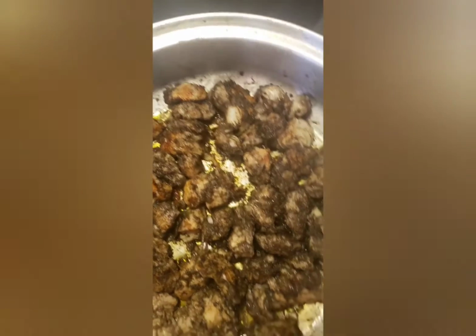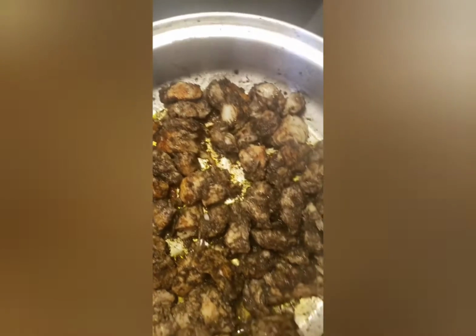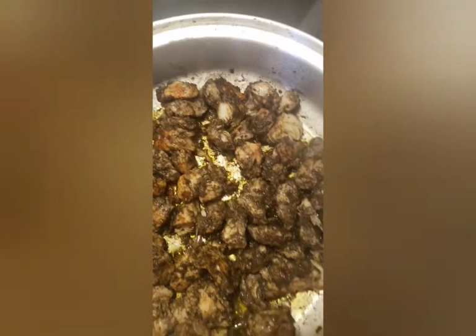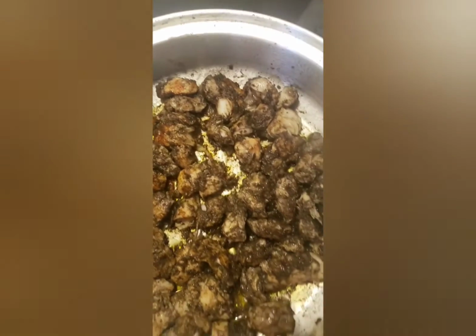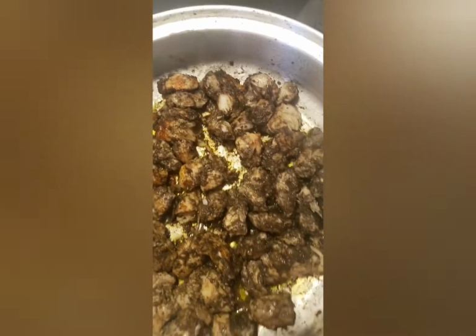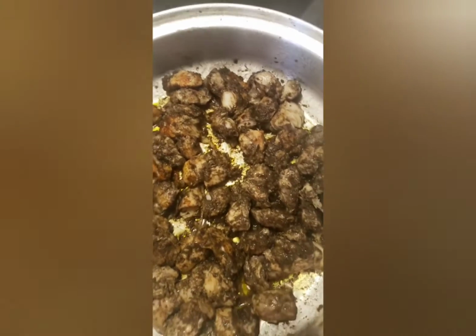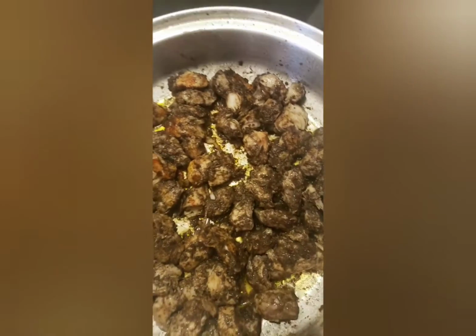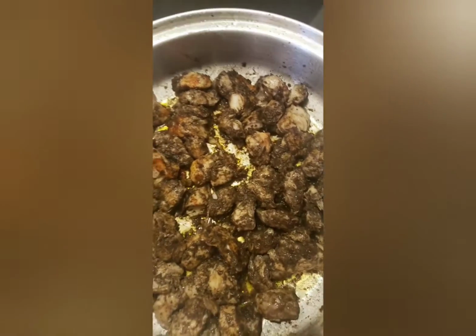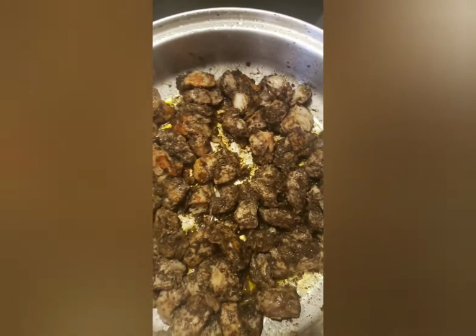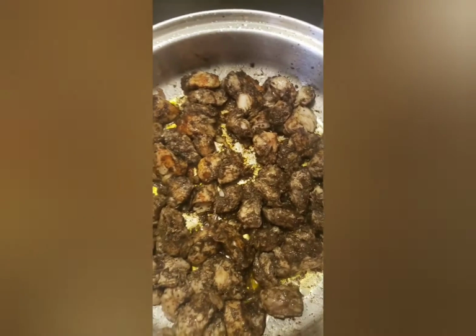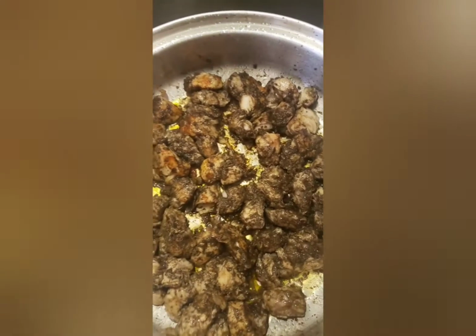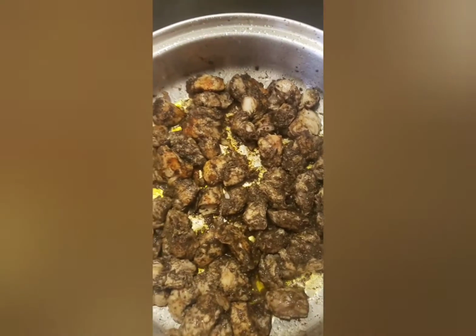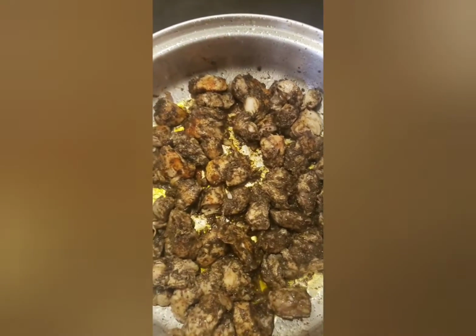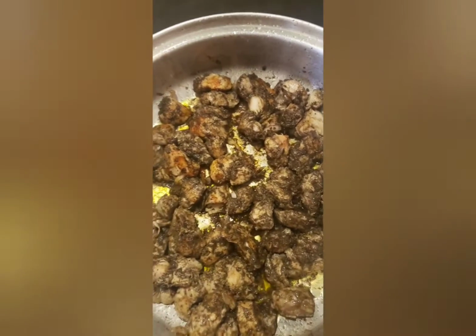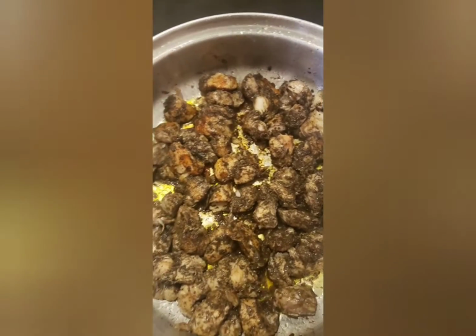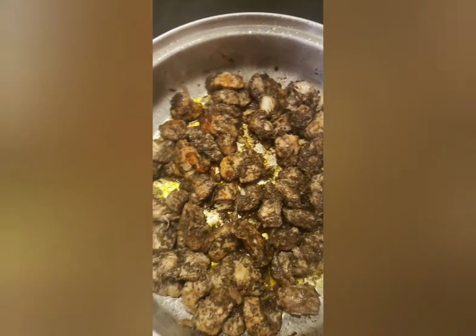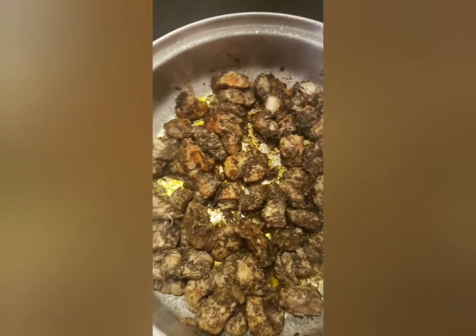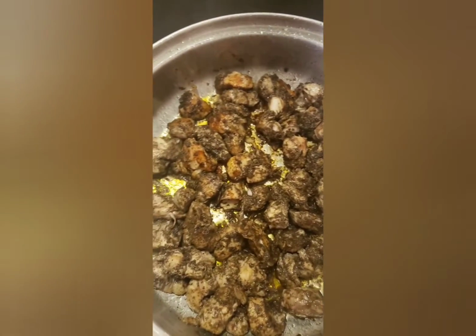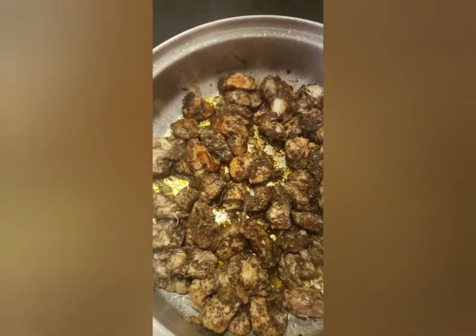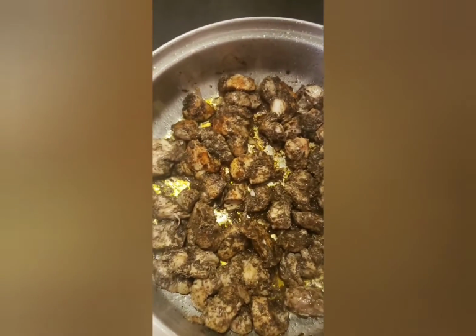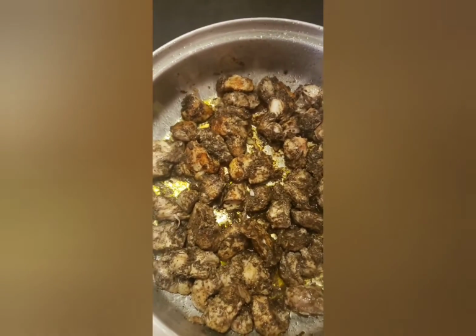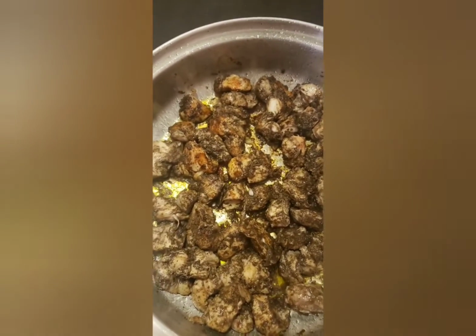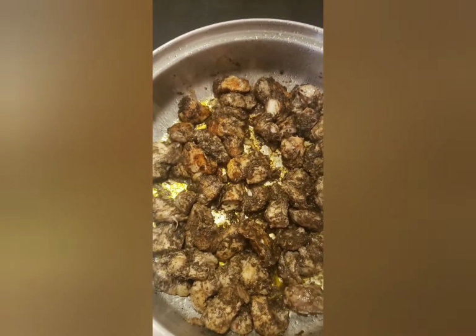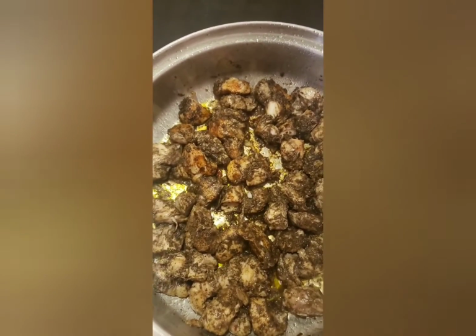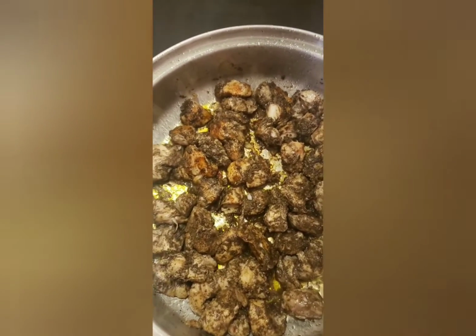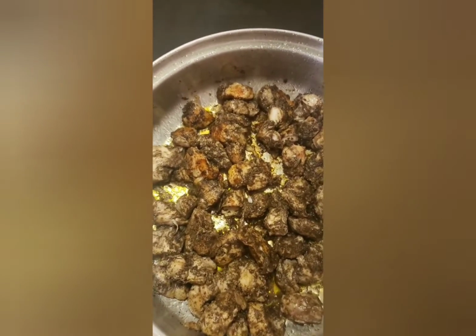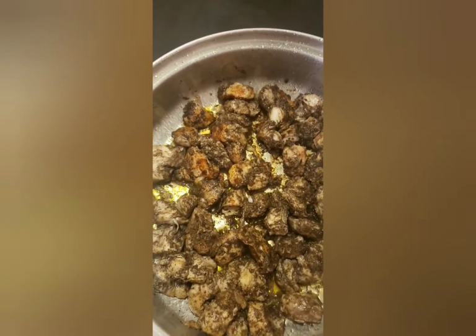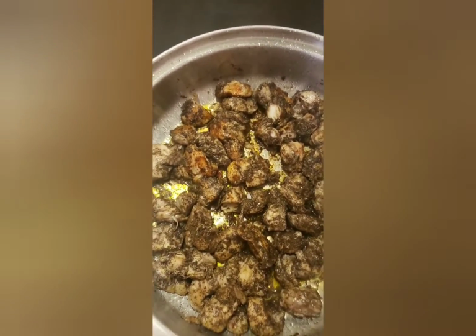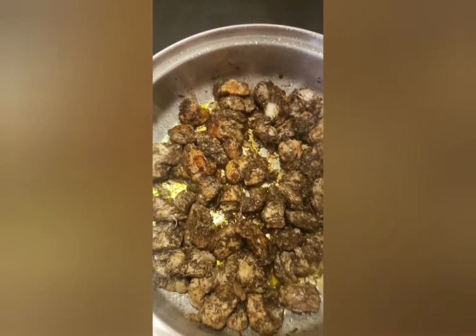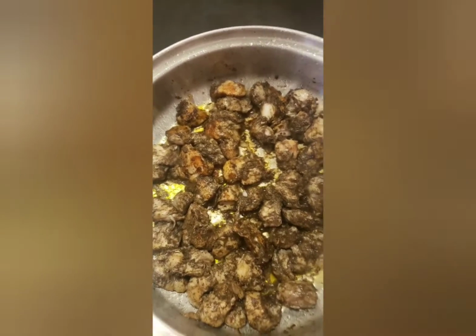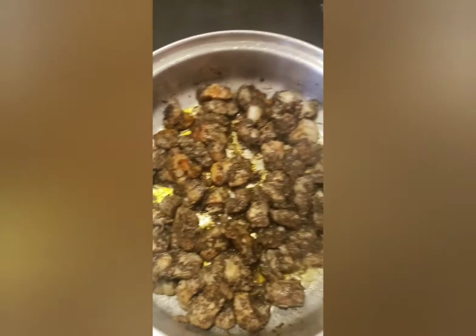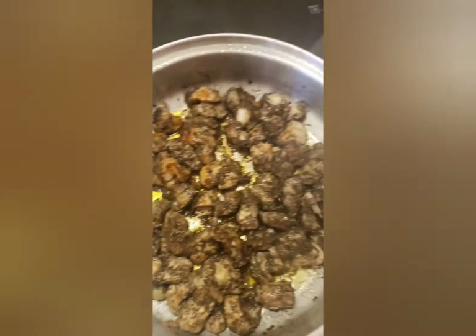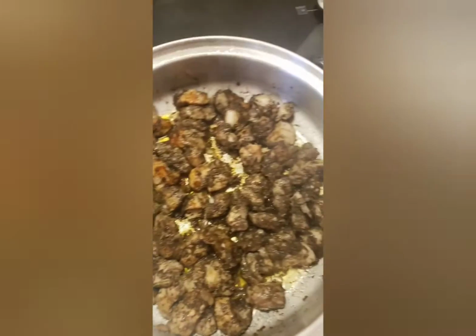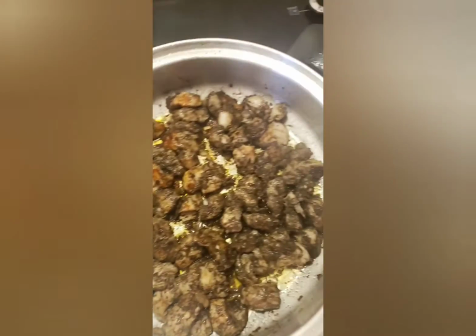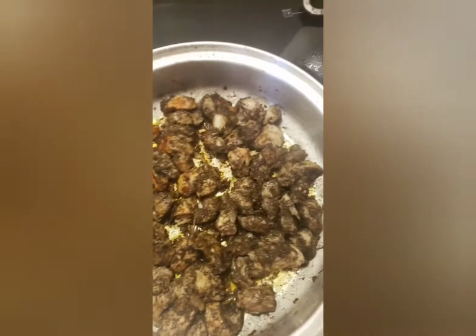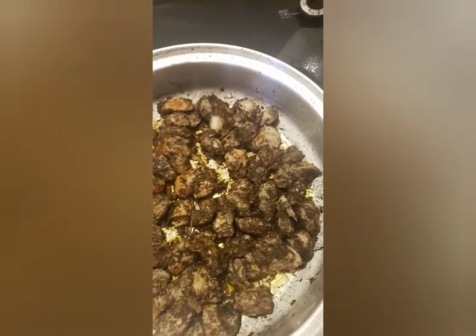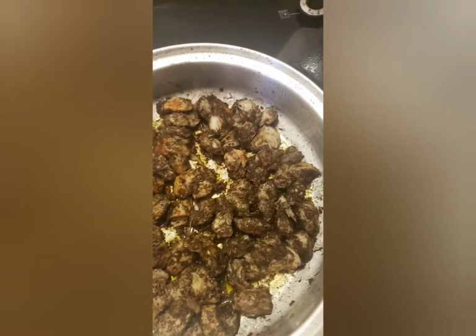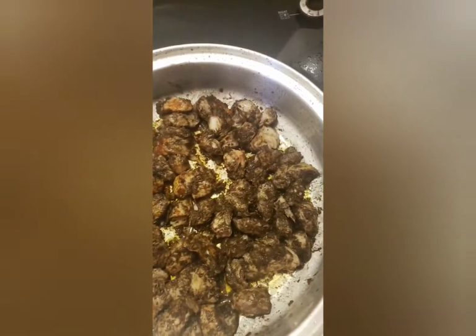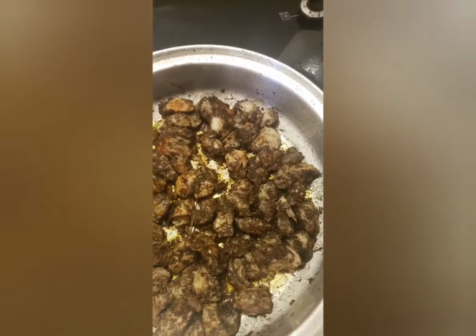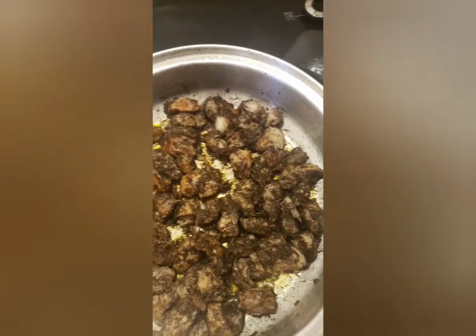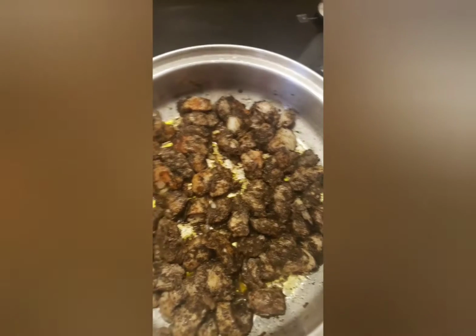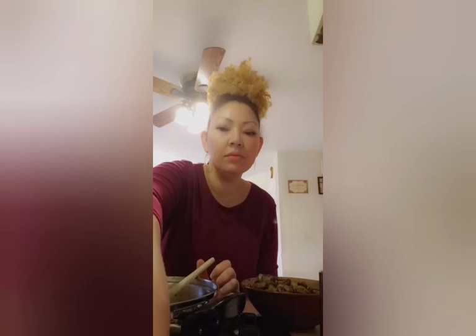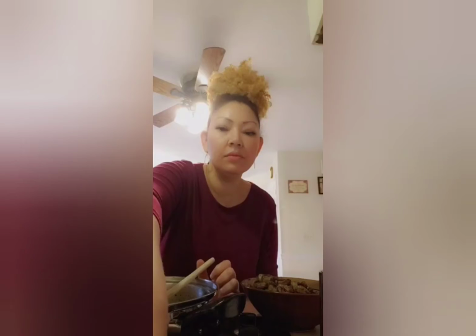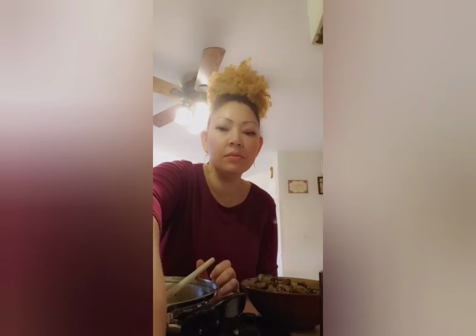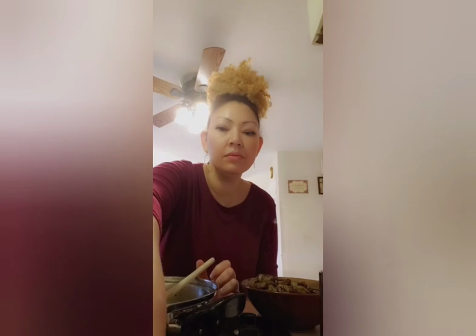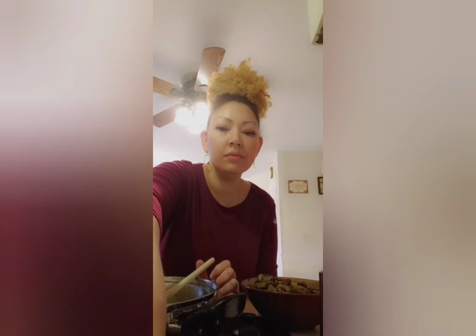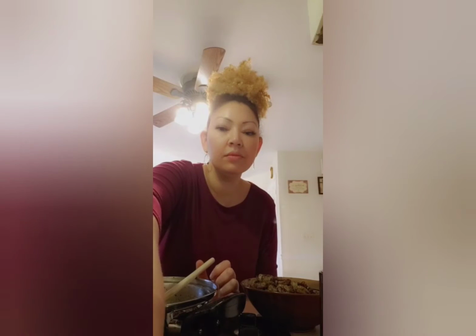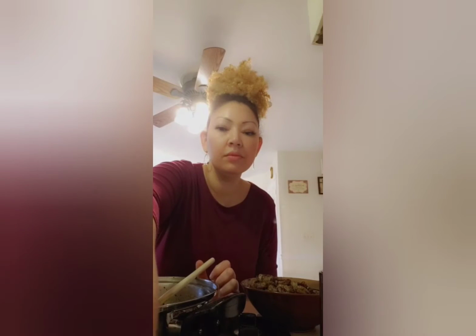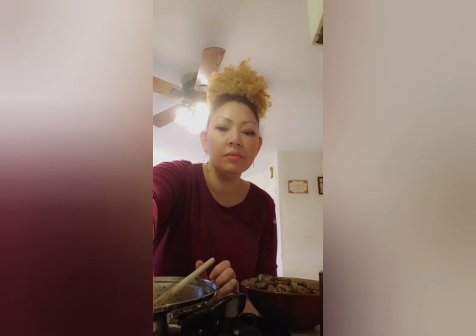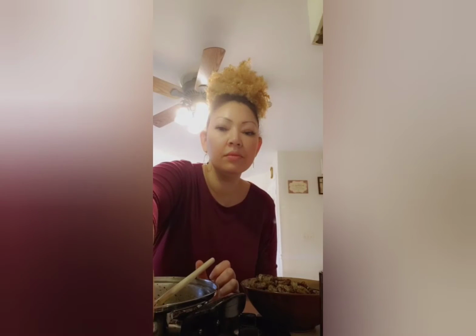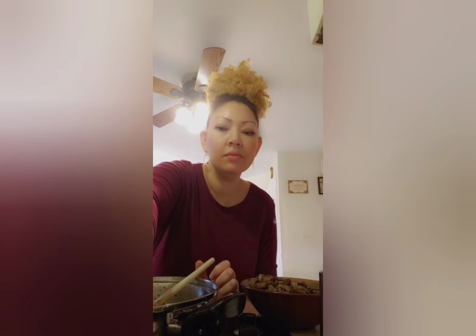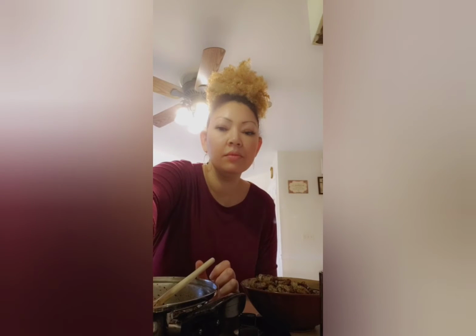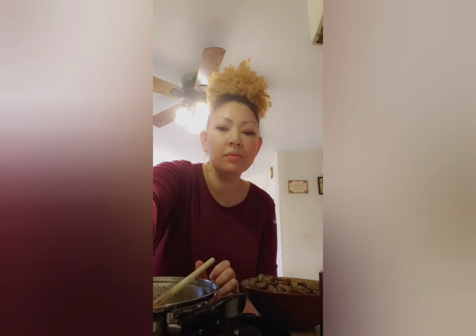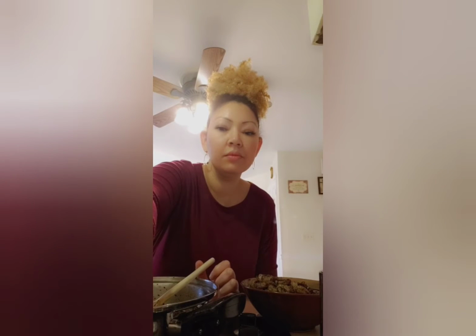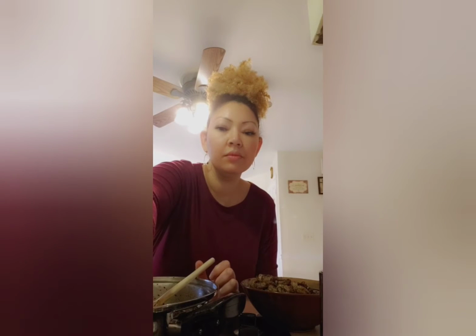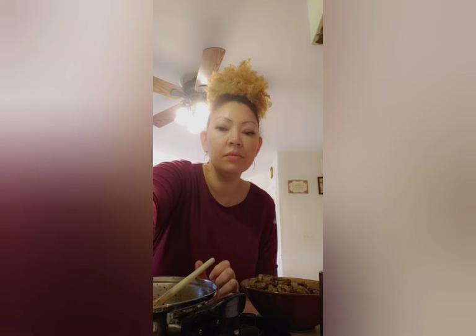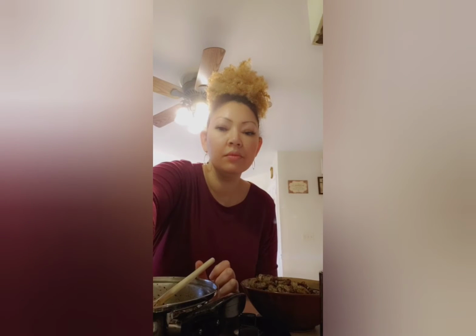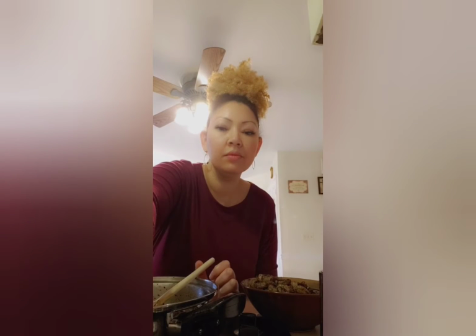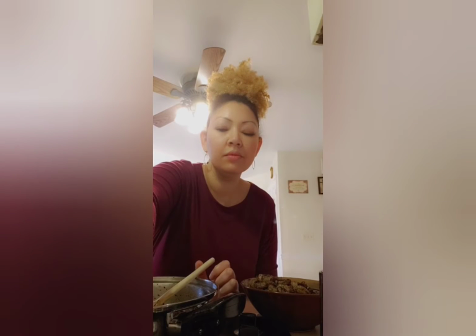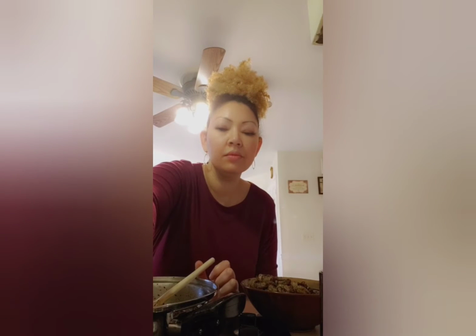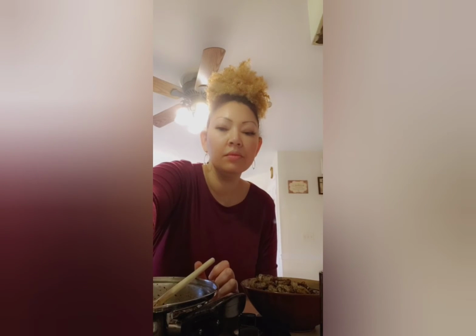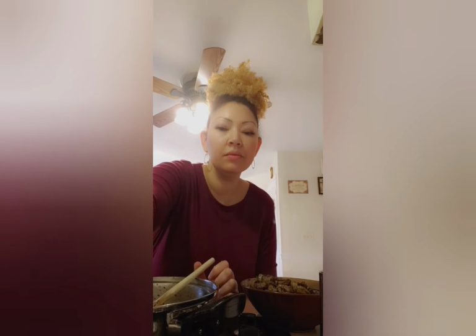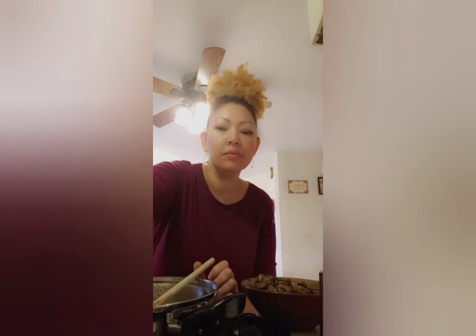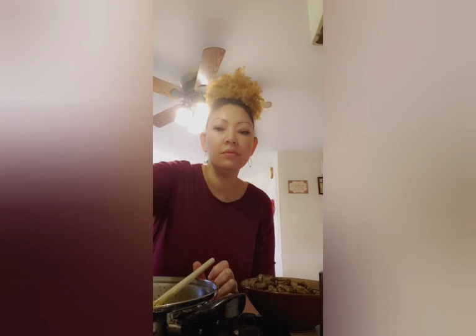That's me just cooking the chicken breast. I cook it for a few minutes on both sides, and then I take it and remove it and set it to the side.